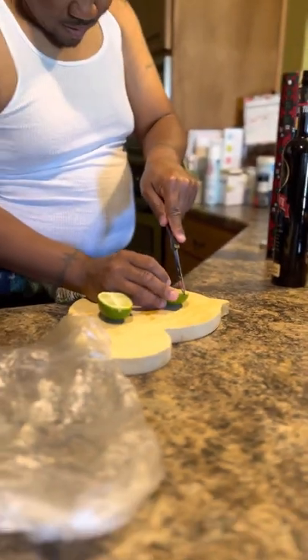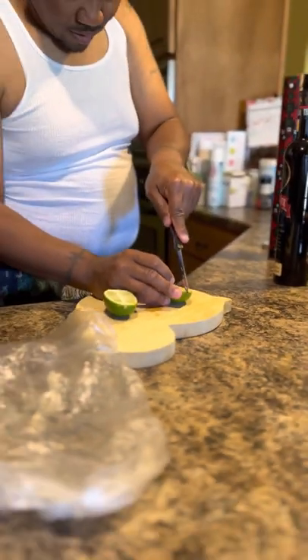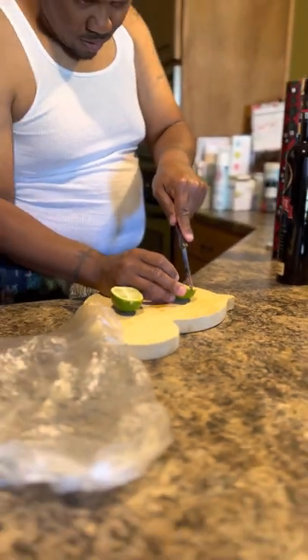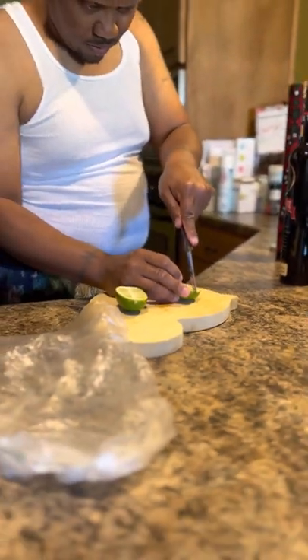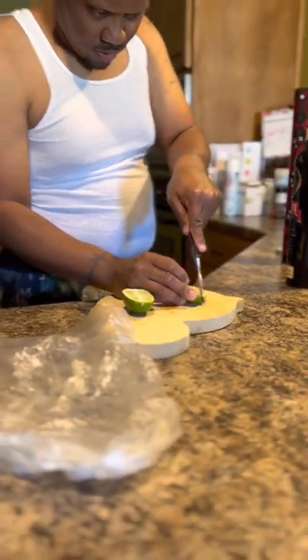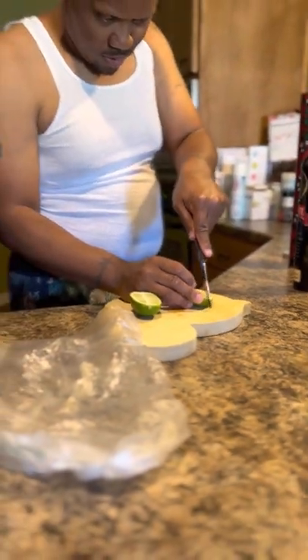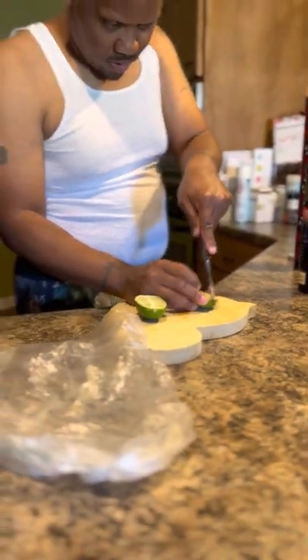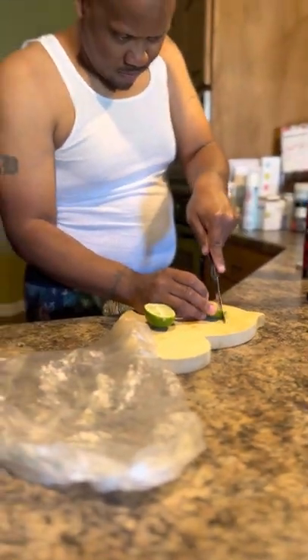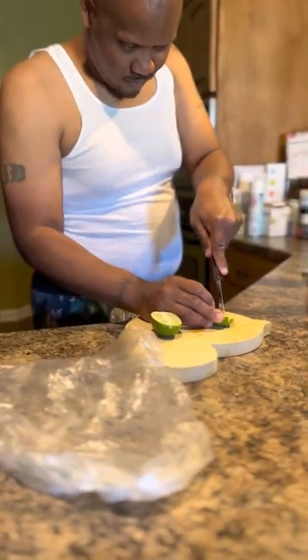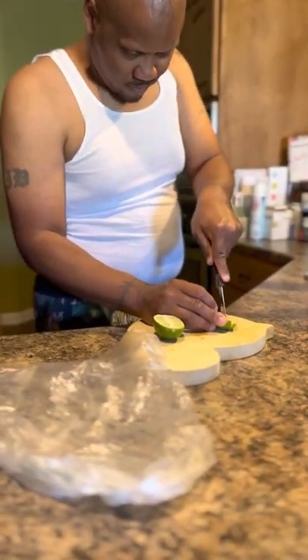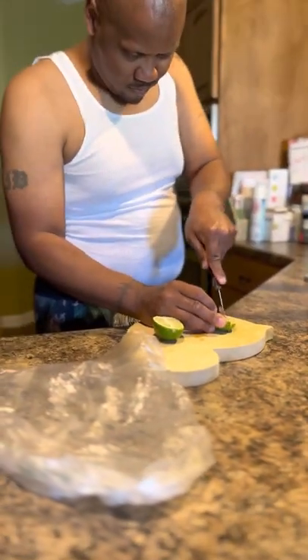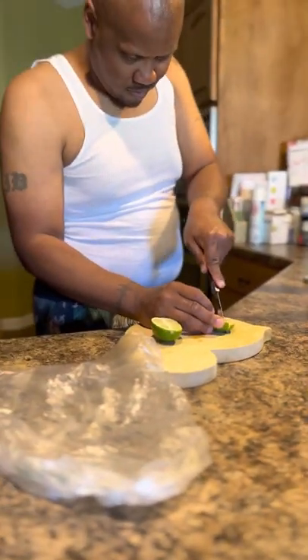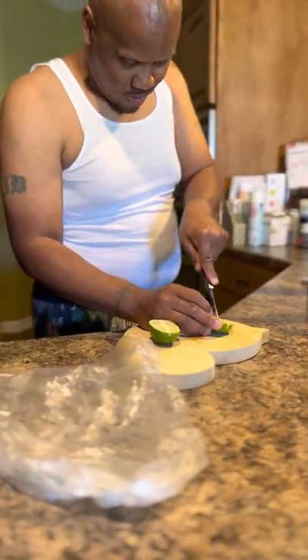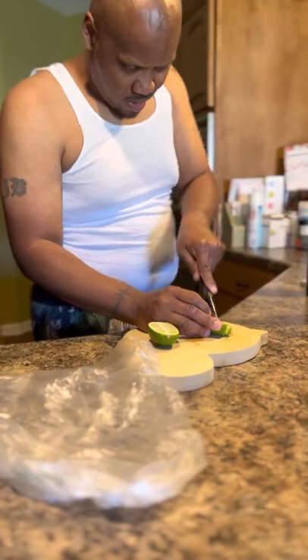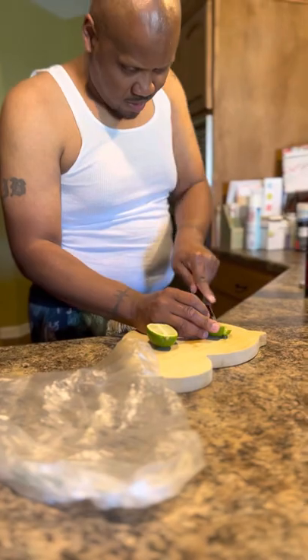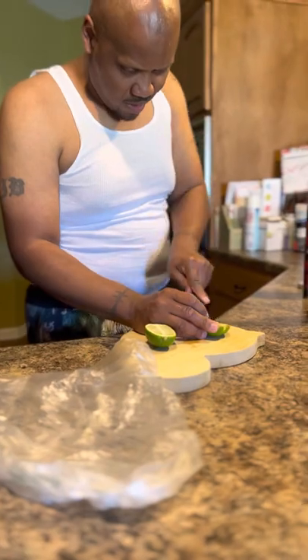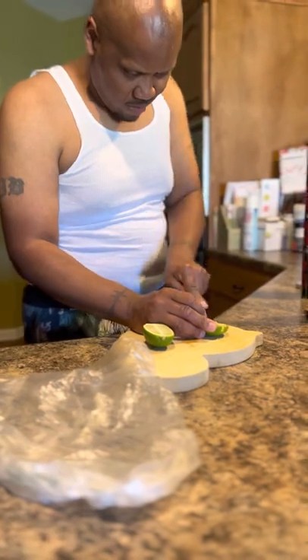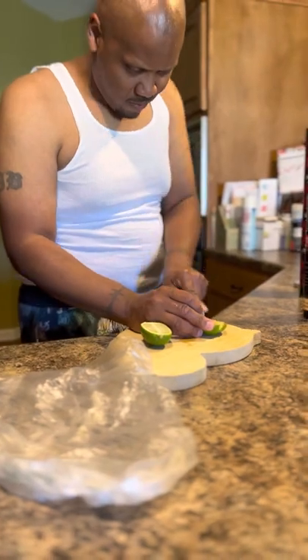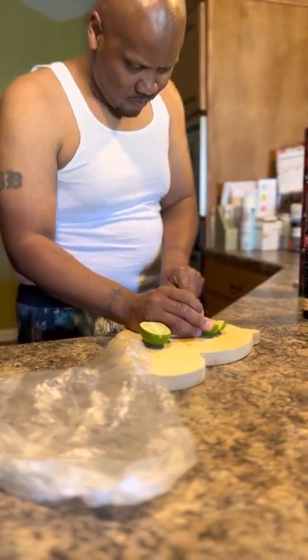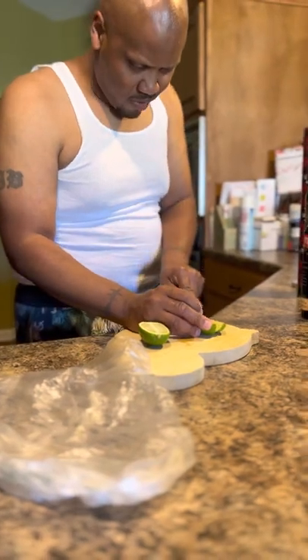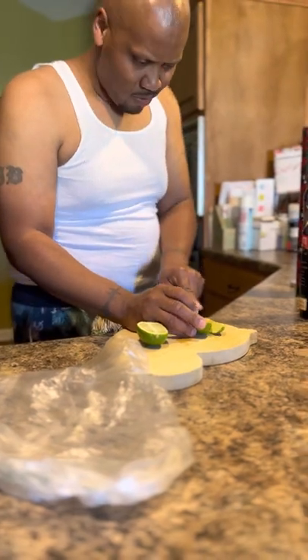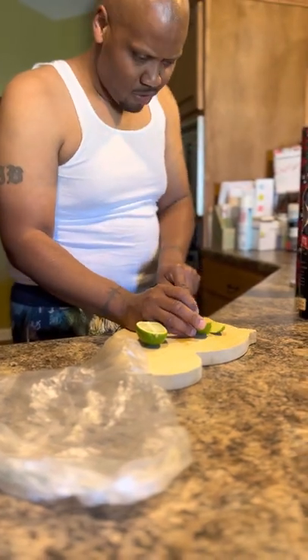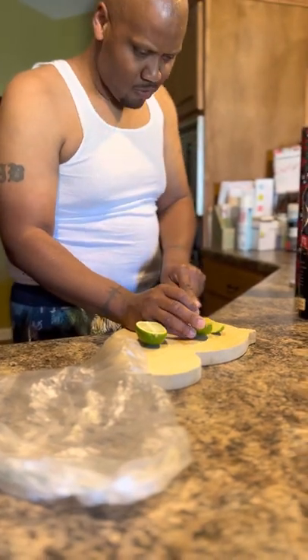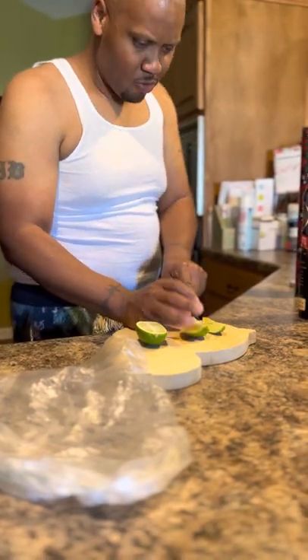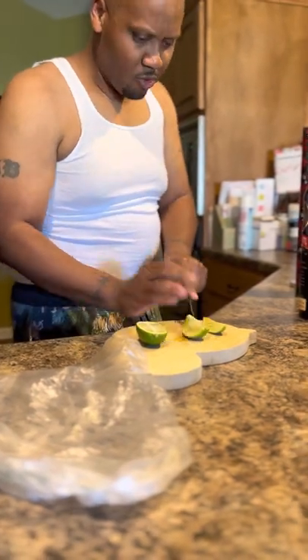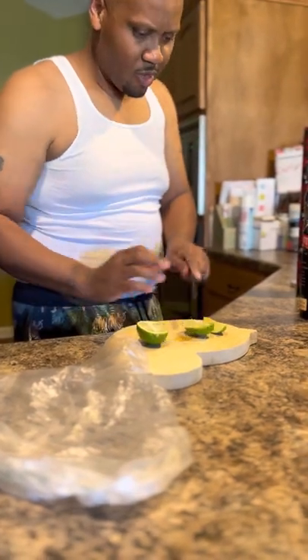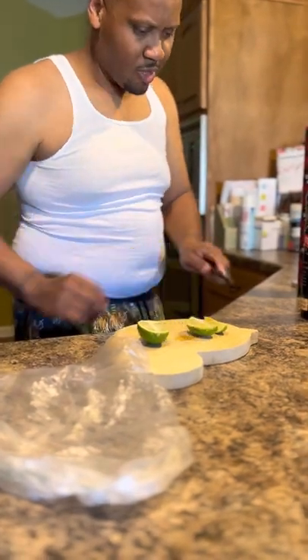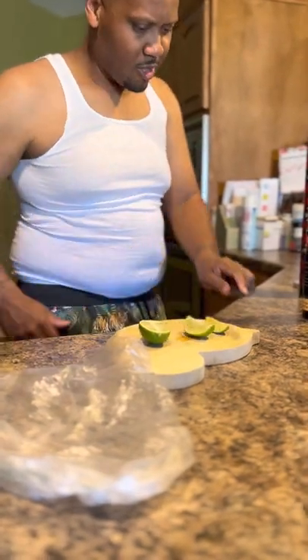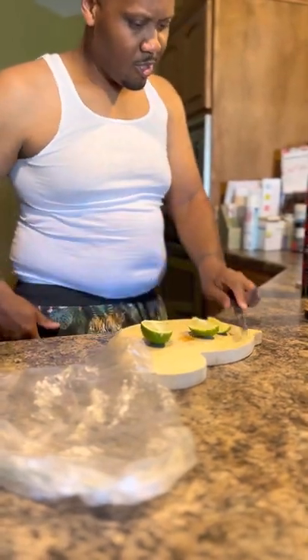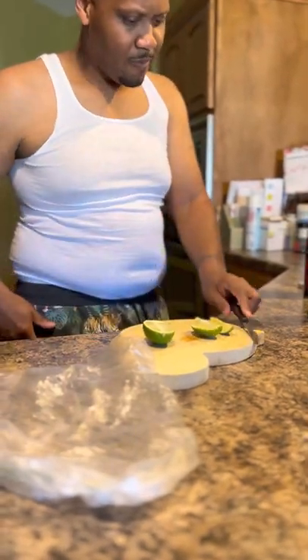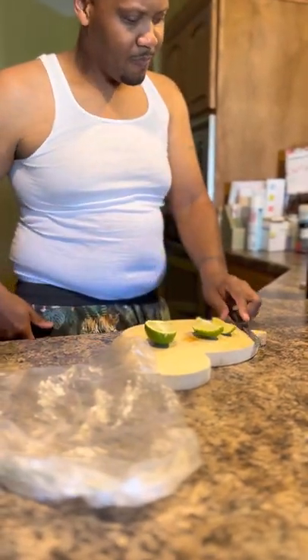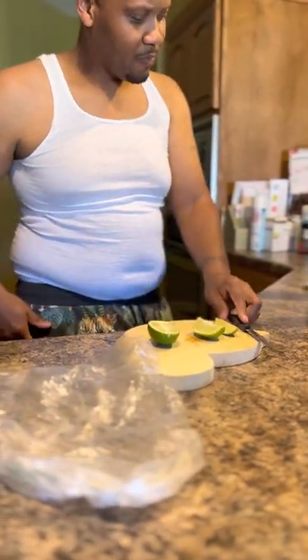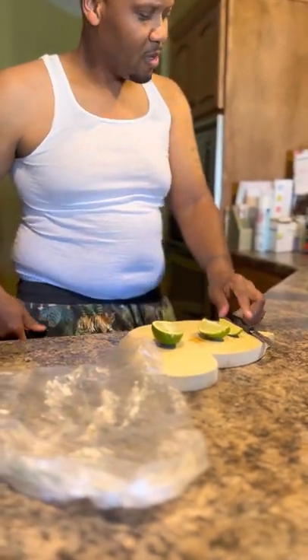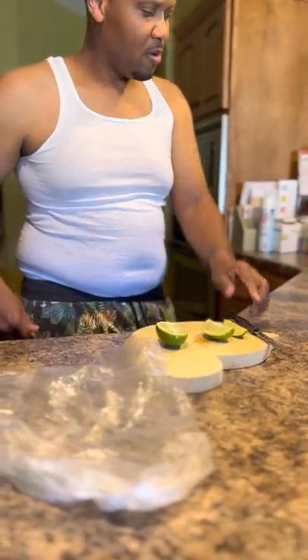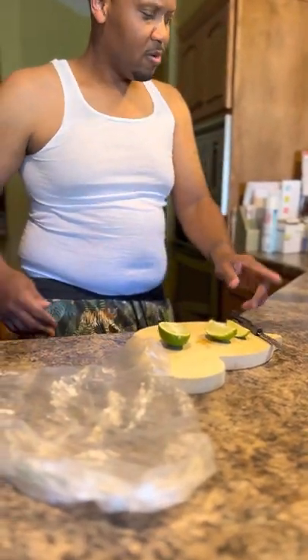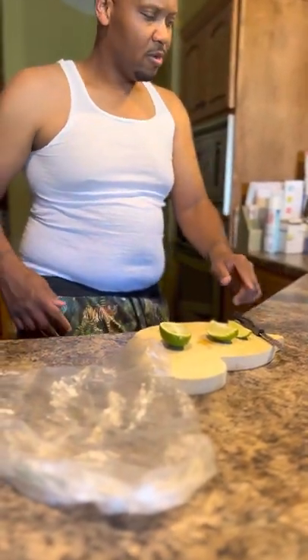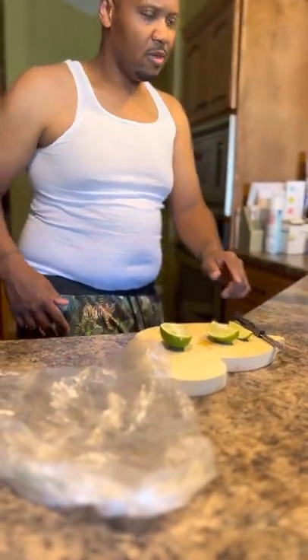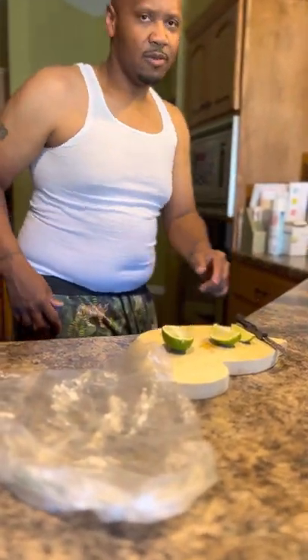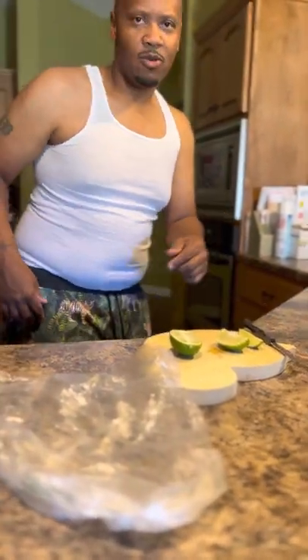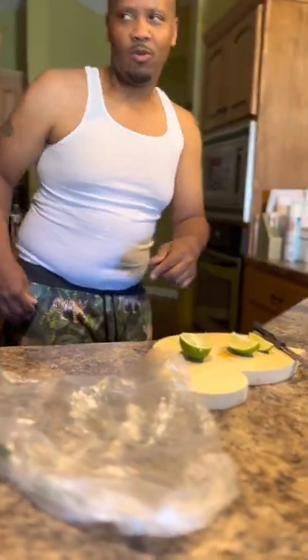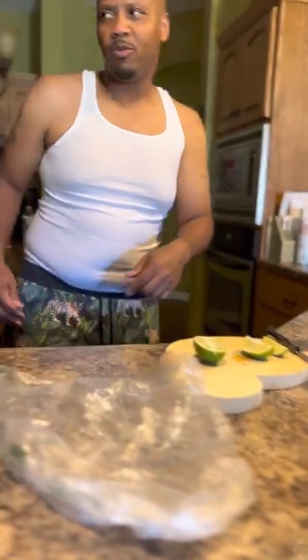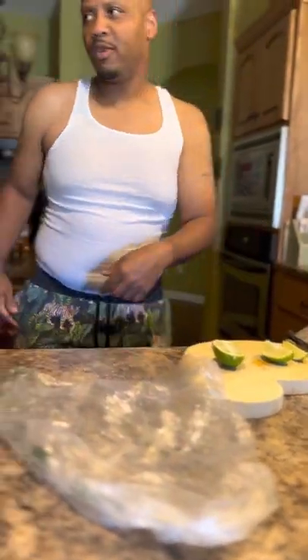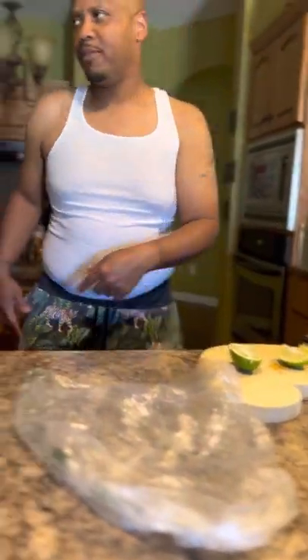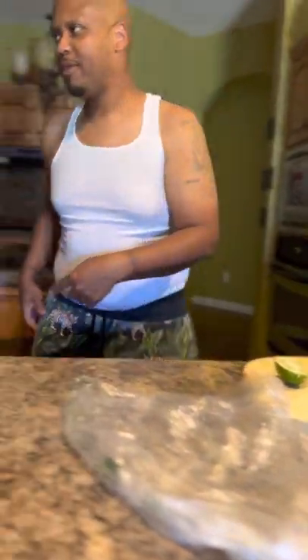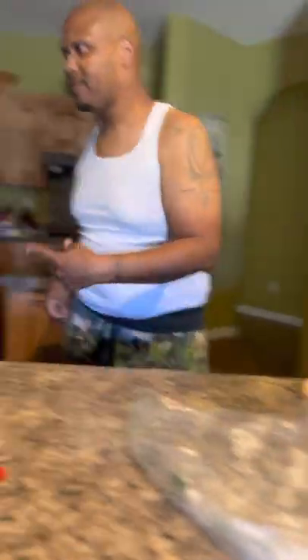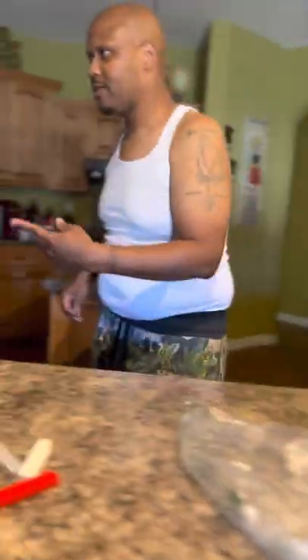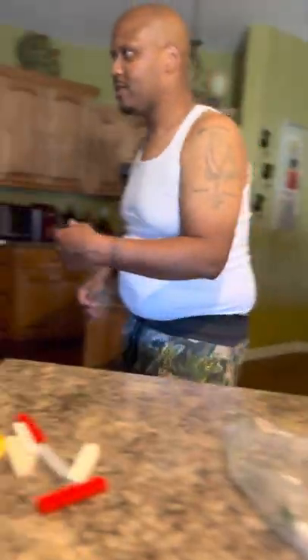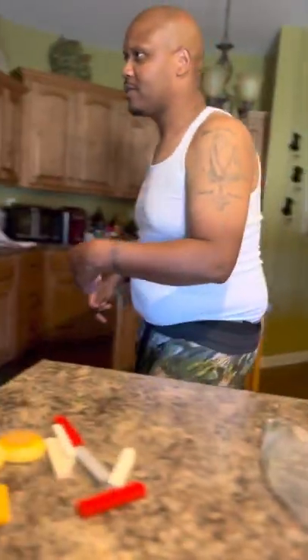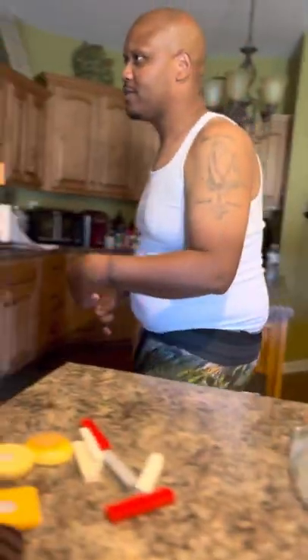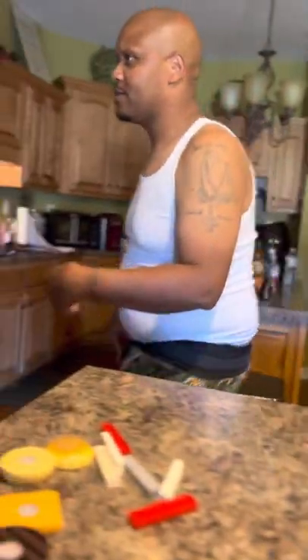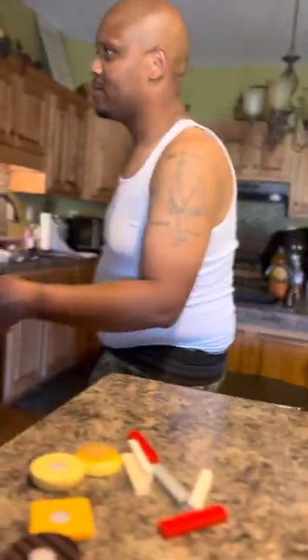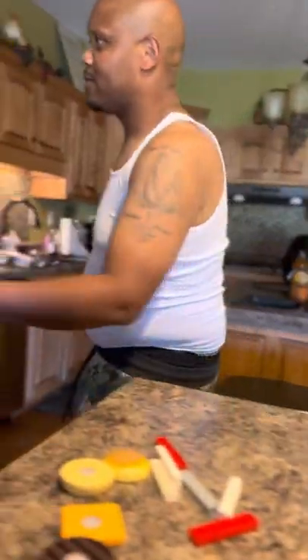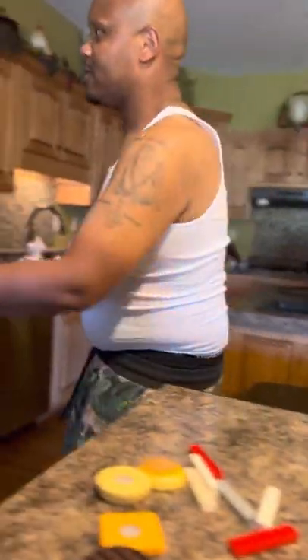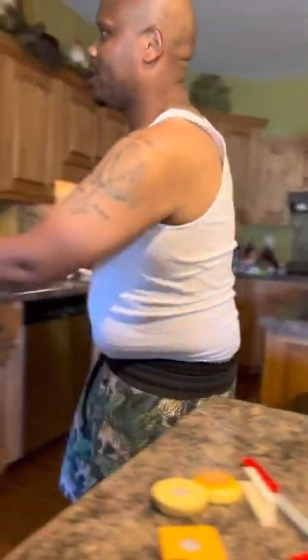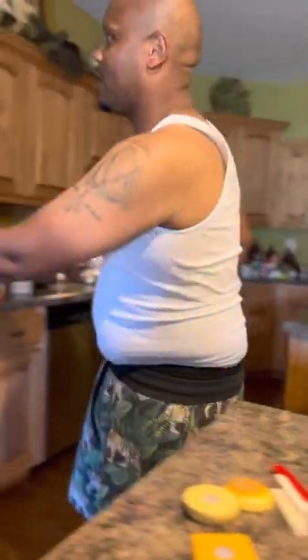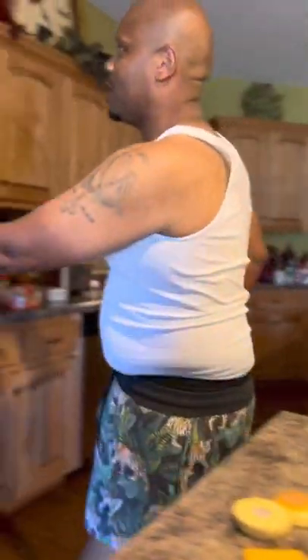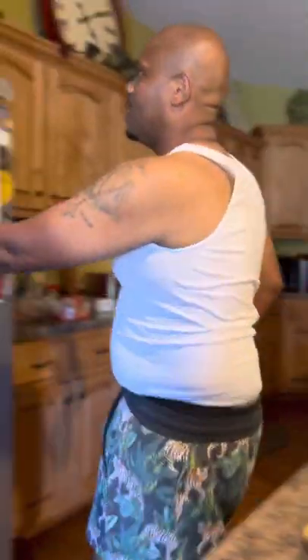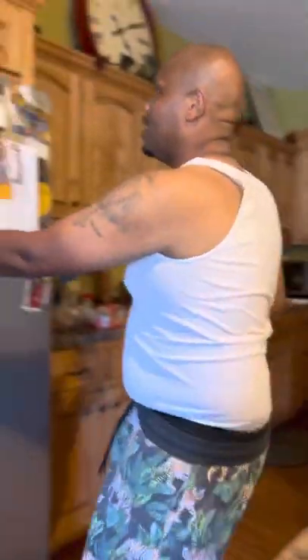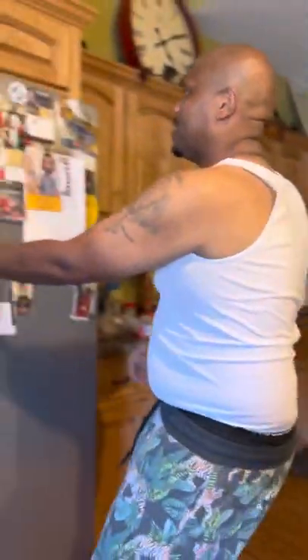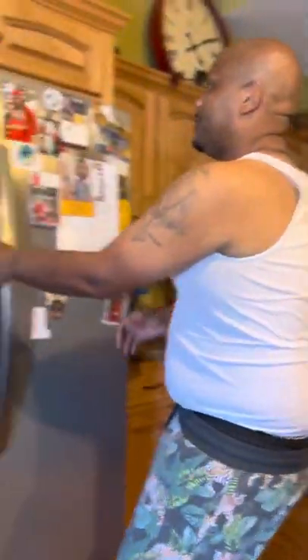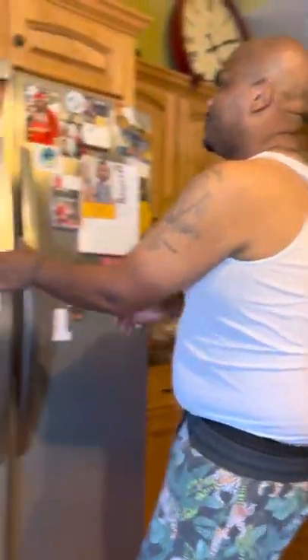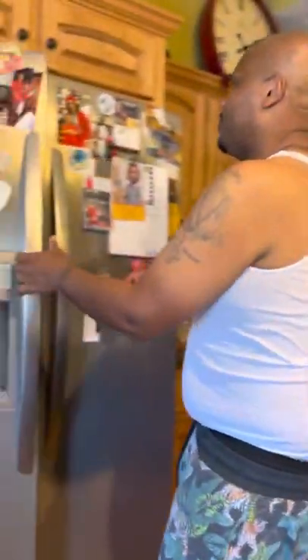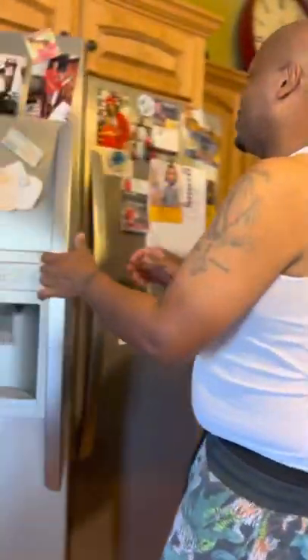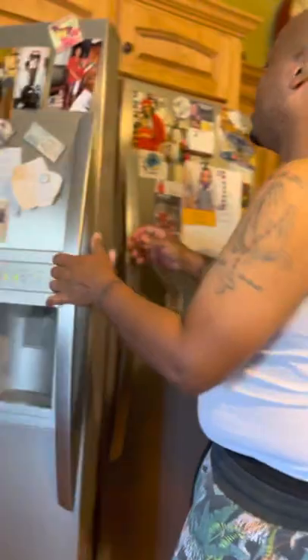The lime — they said it was very smooth, let's see. Let's go ahead and get my shot glass out of the freezer.